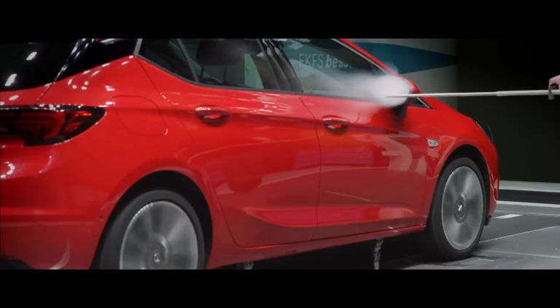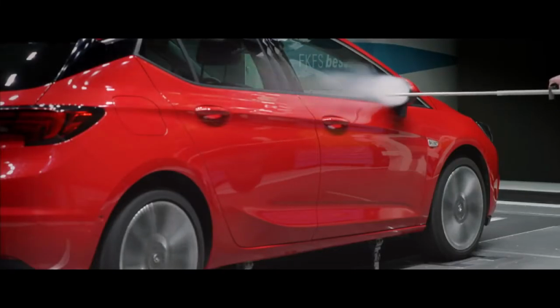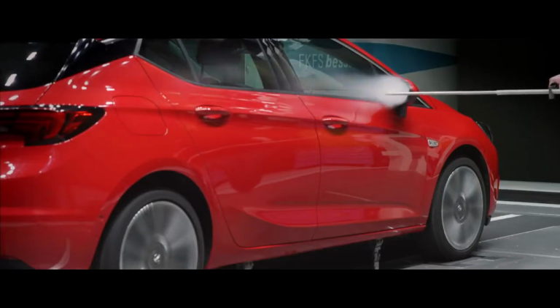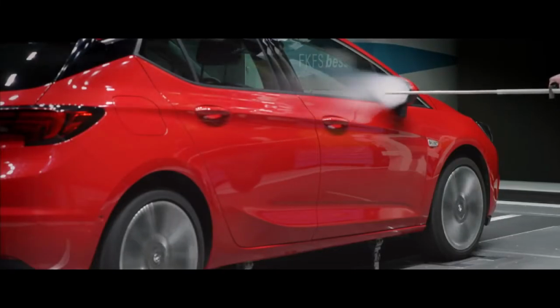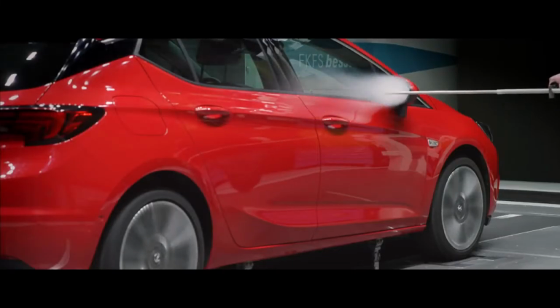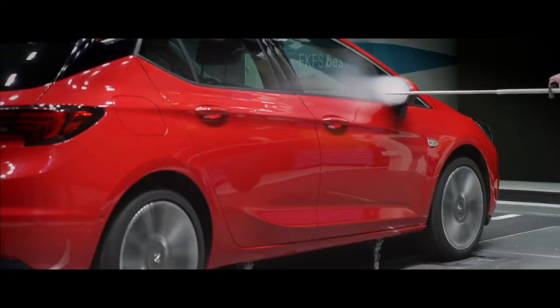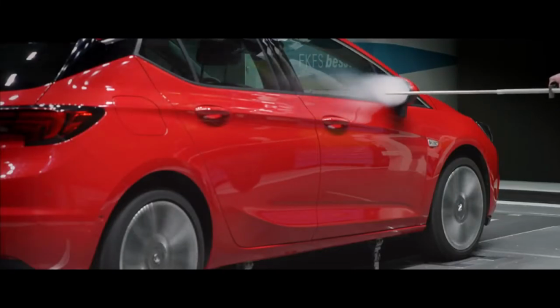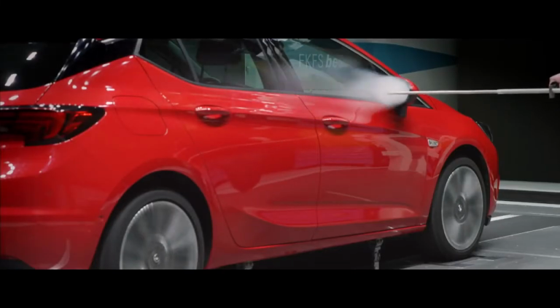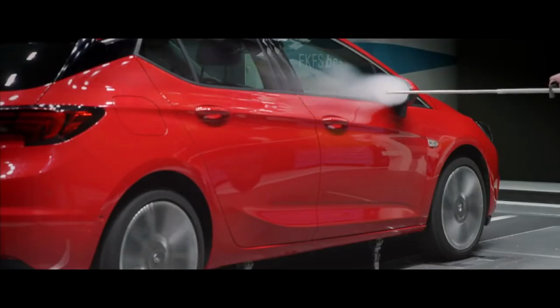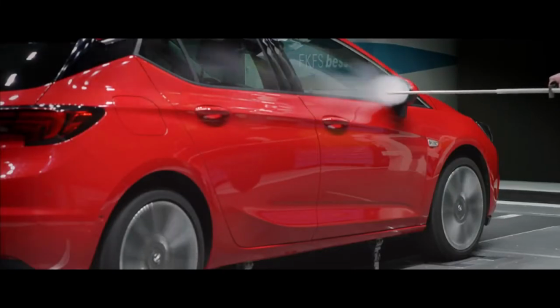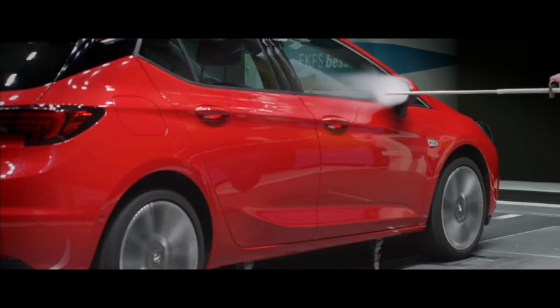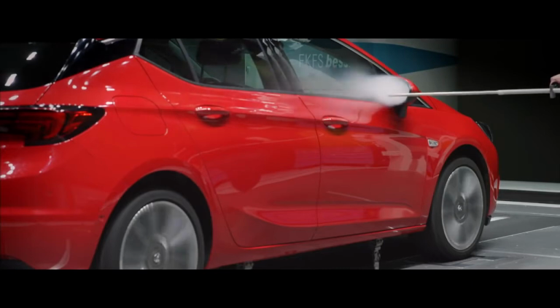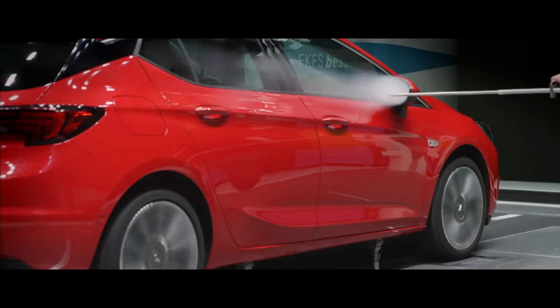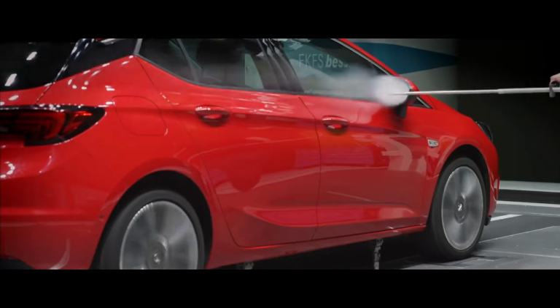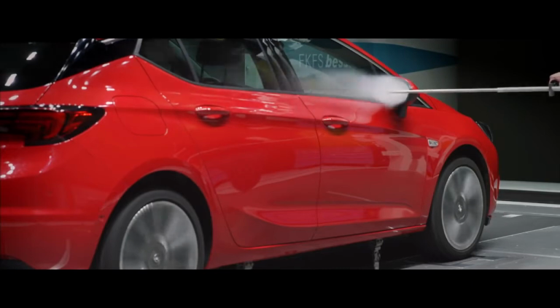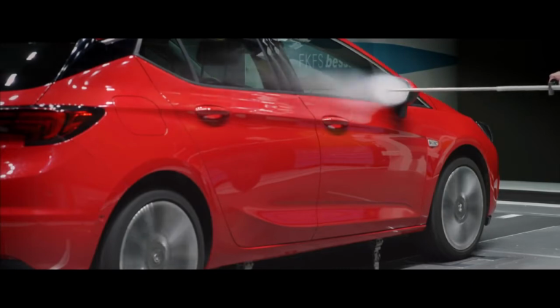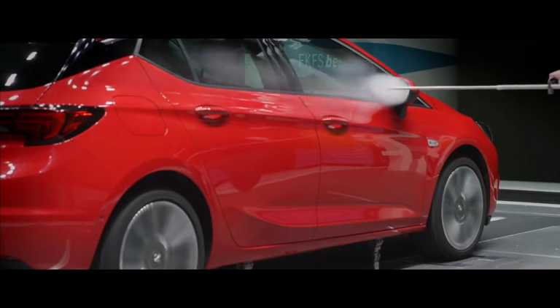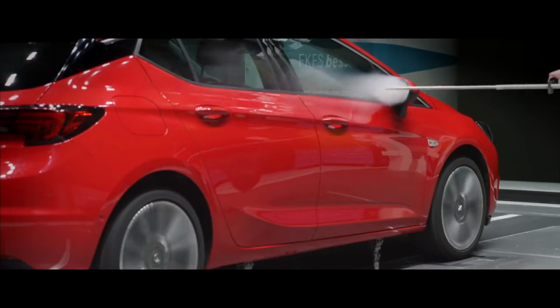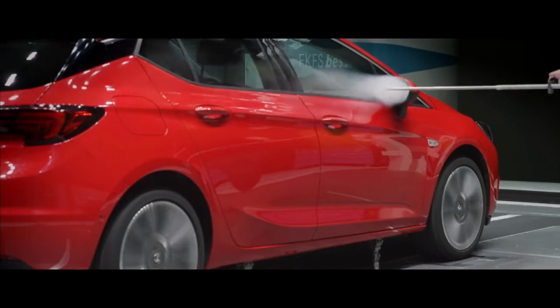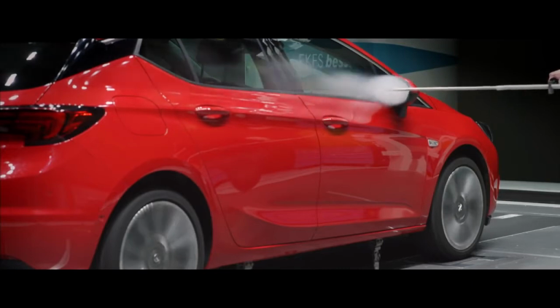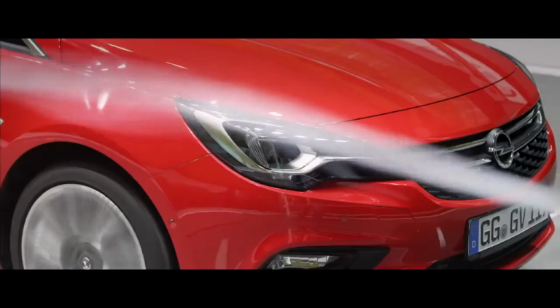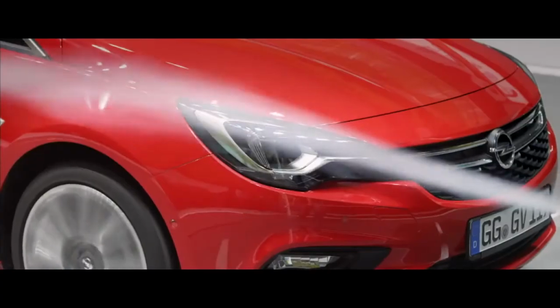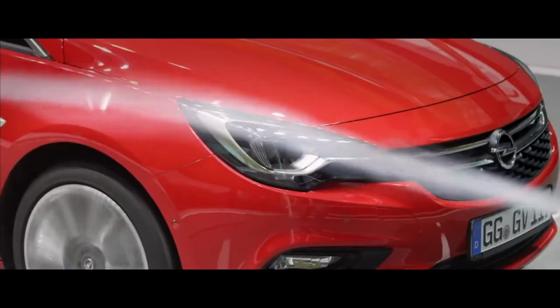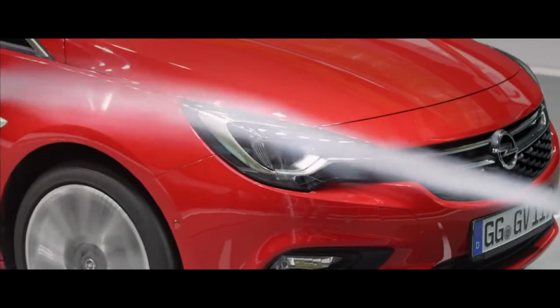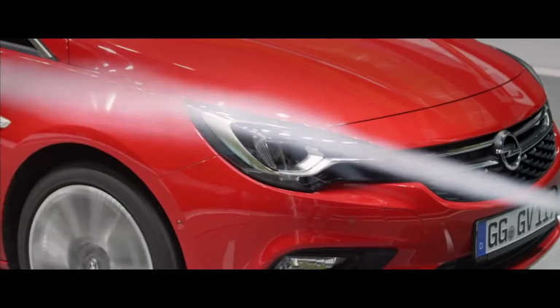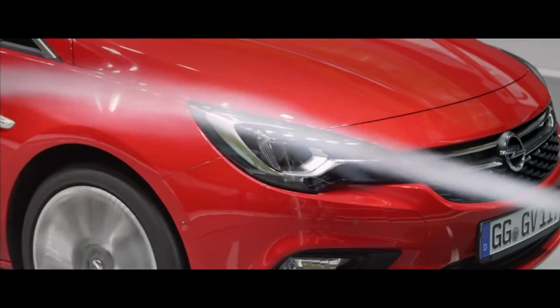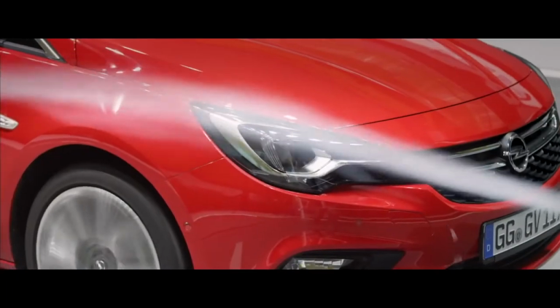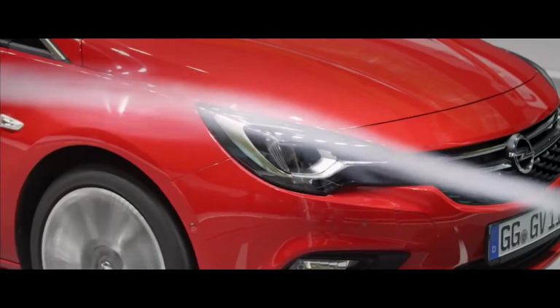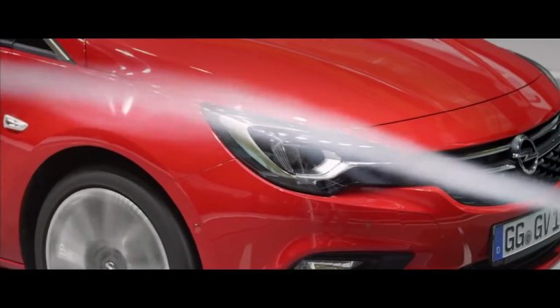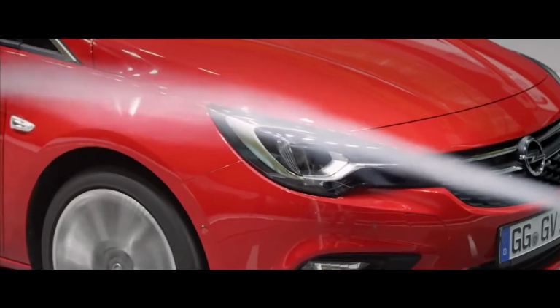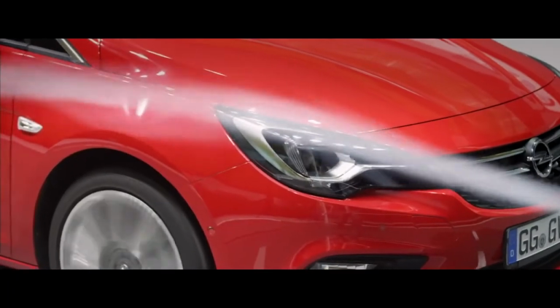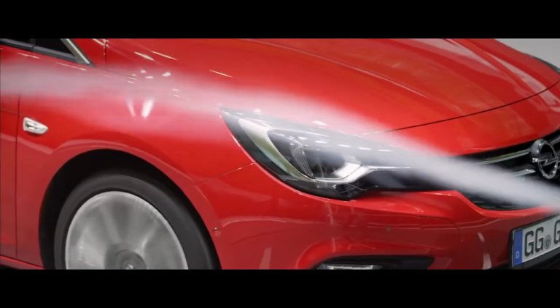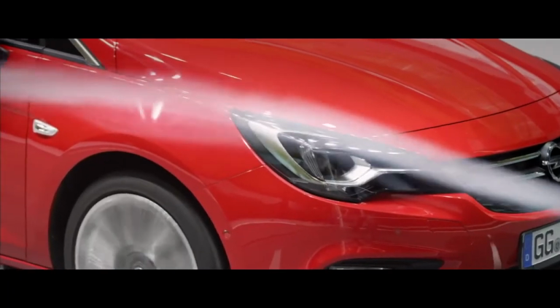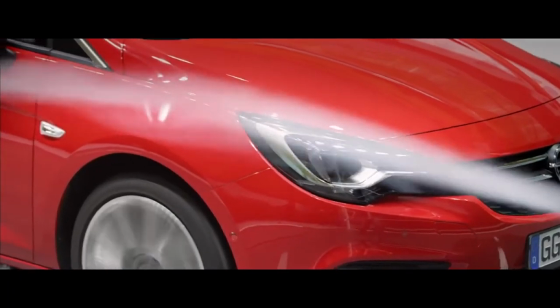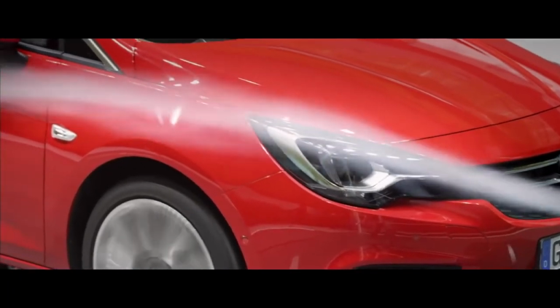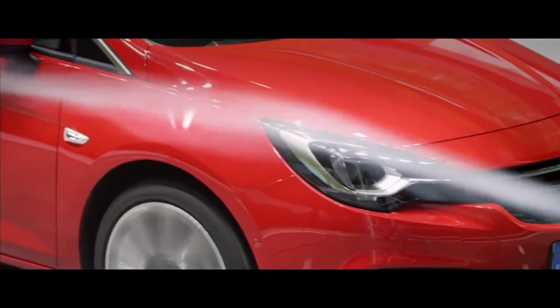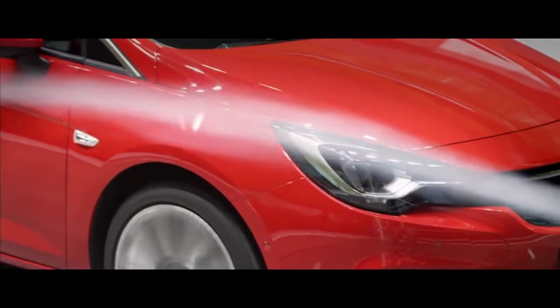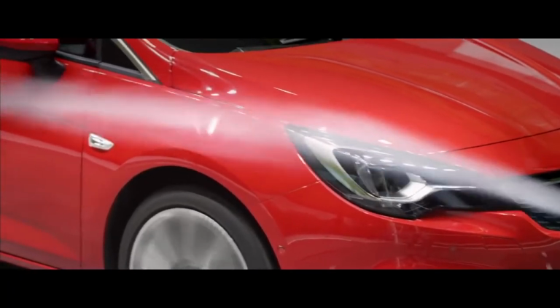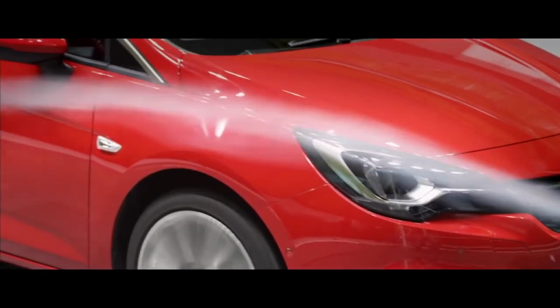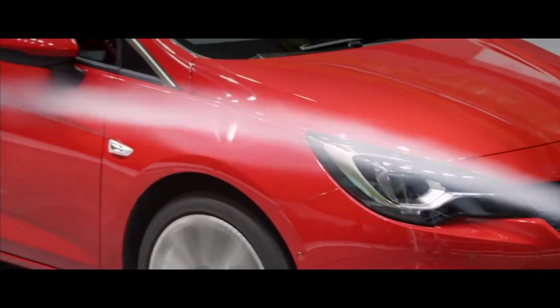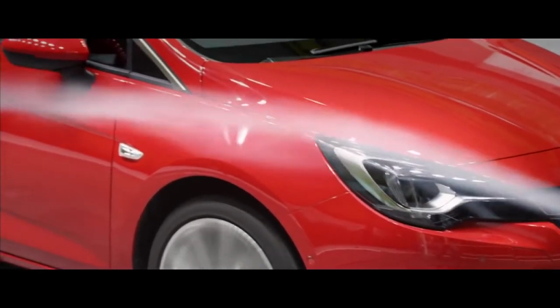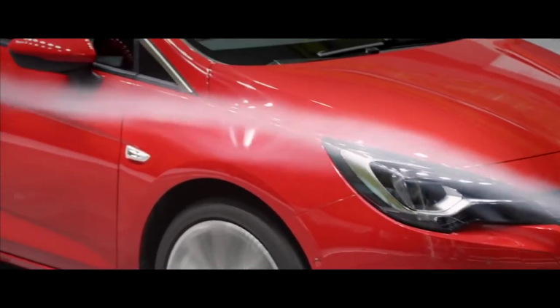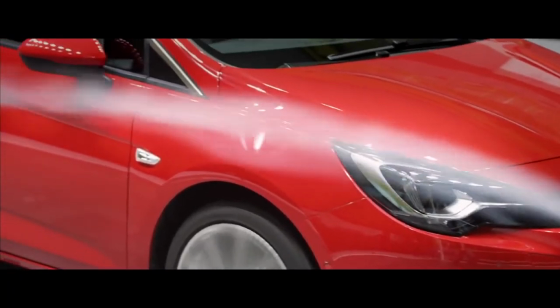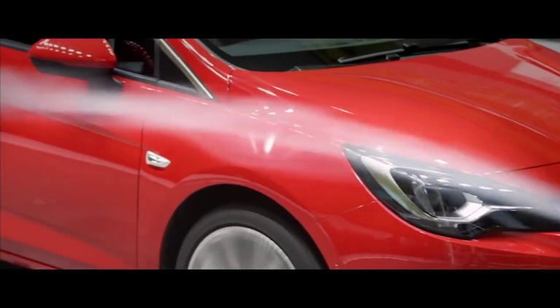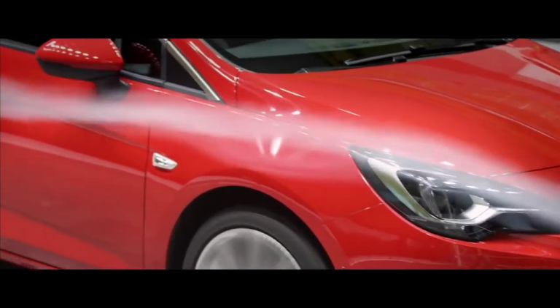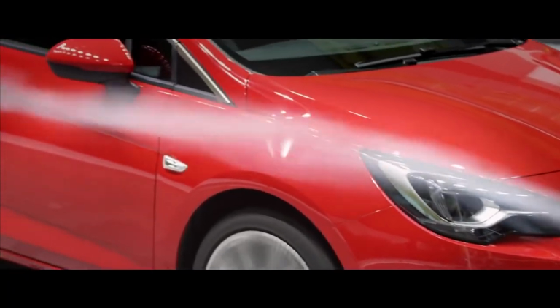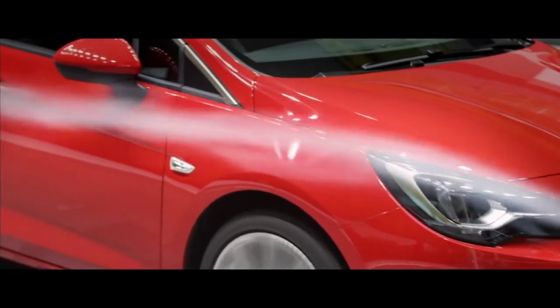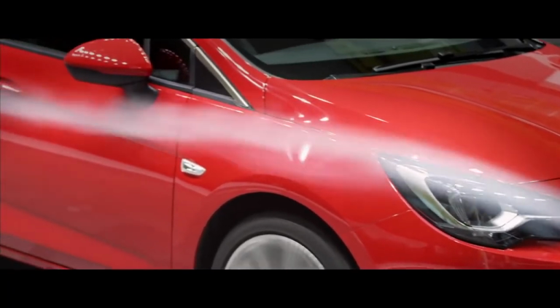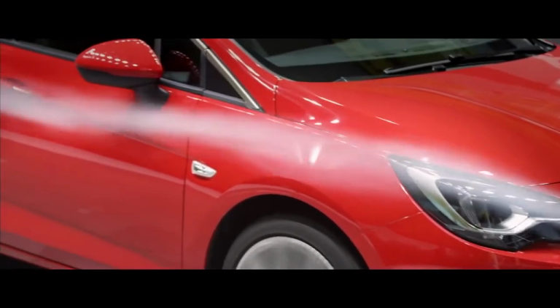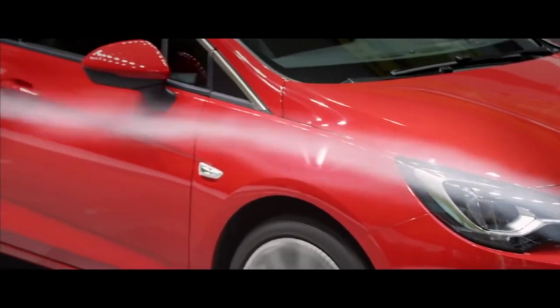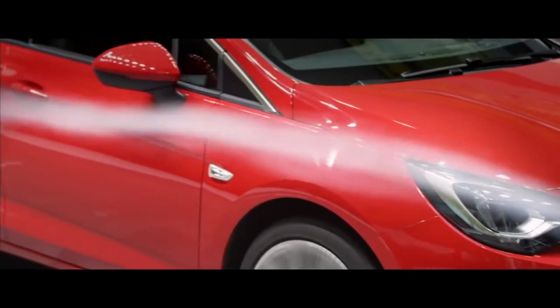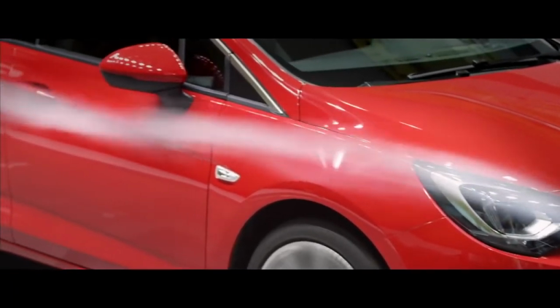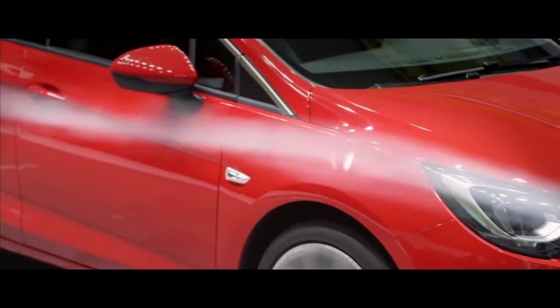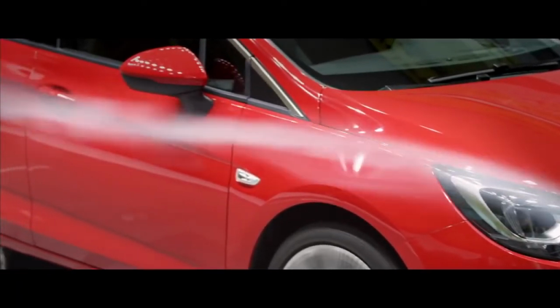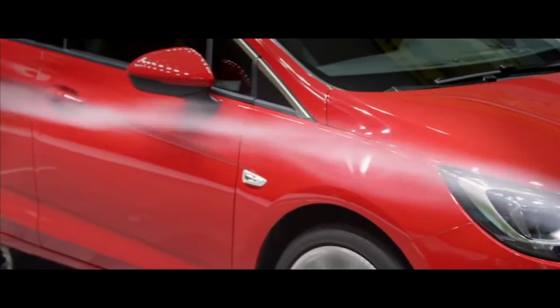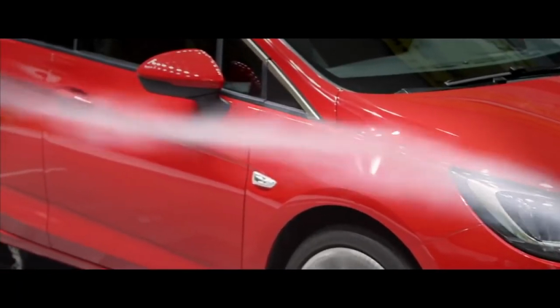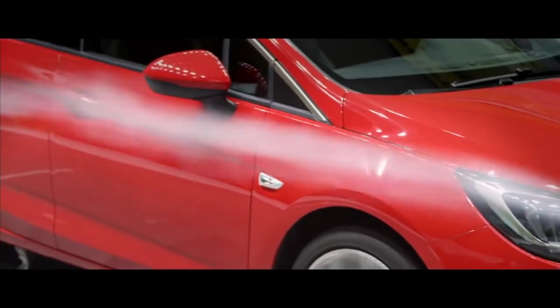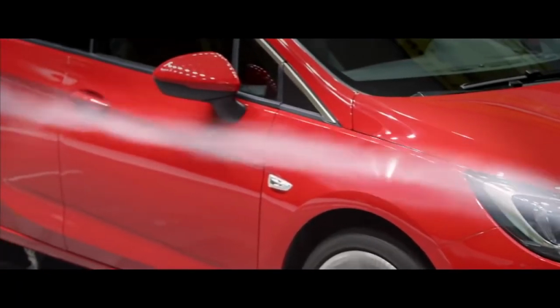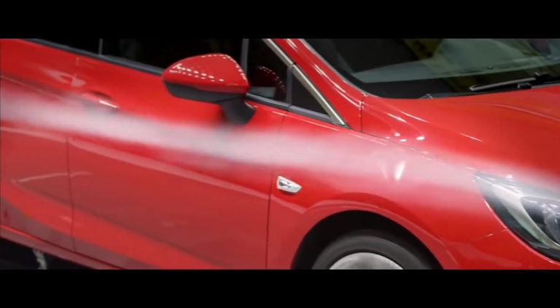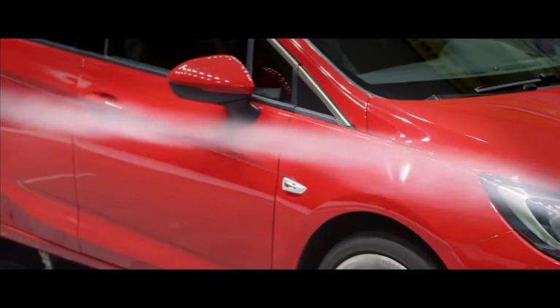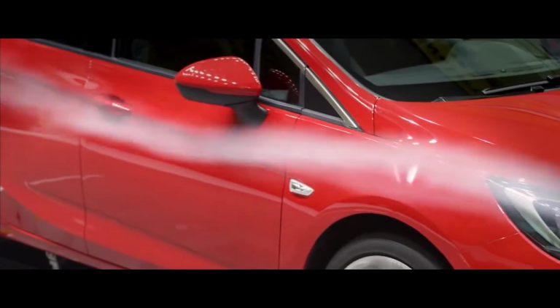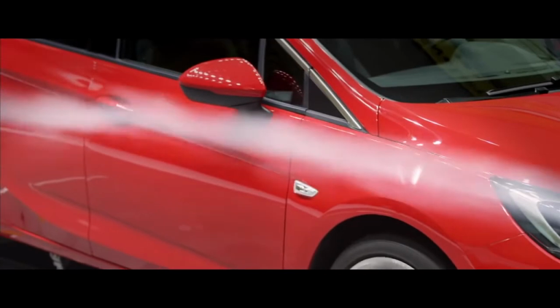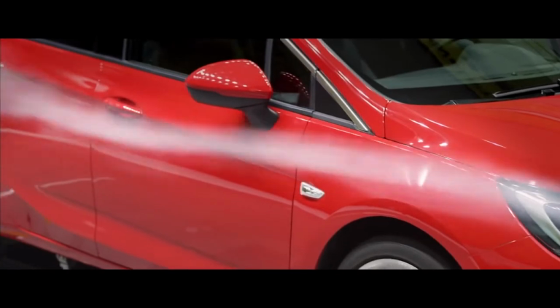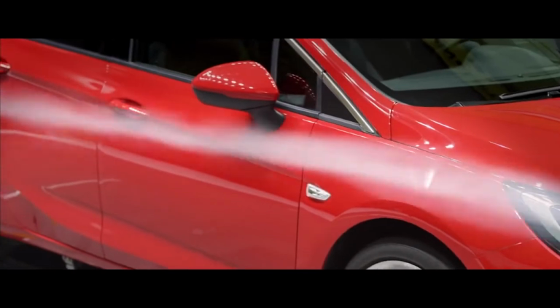We have microphones and we can measure the noise inside the car caused by the air outside of the car.